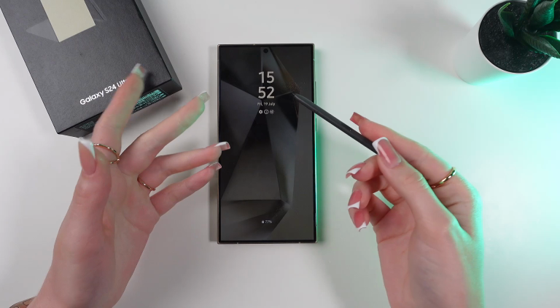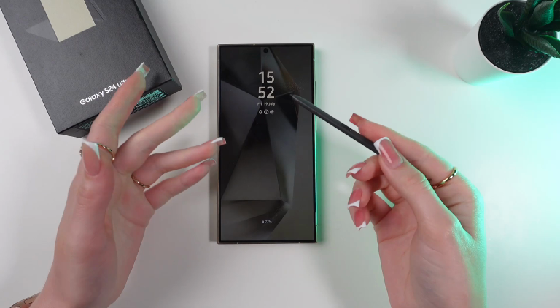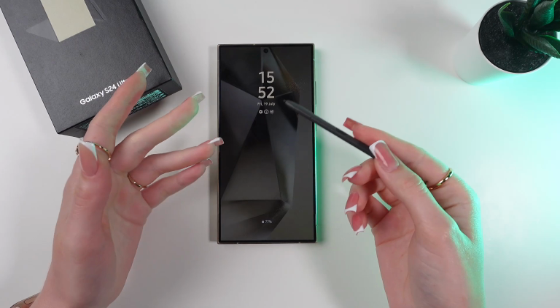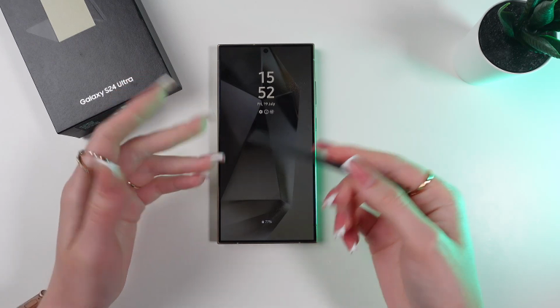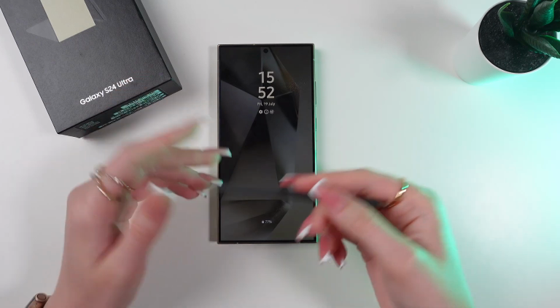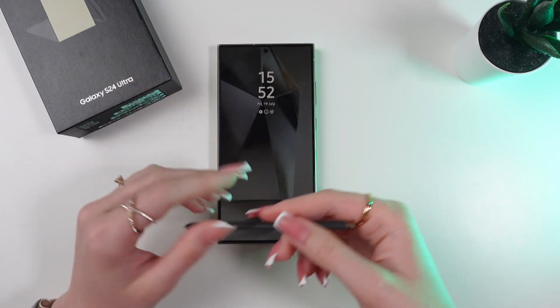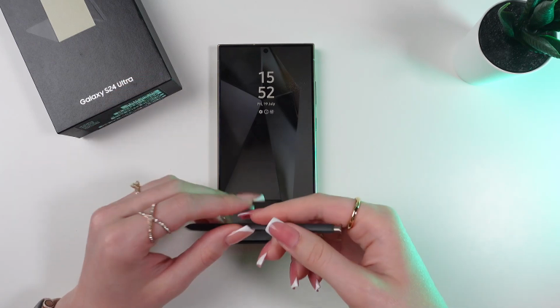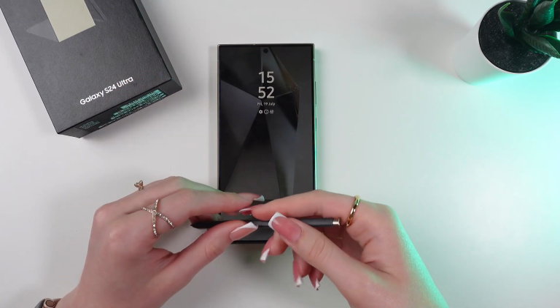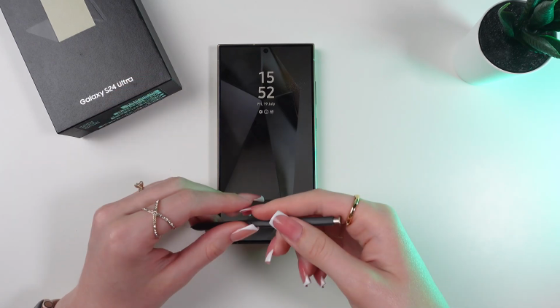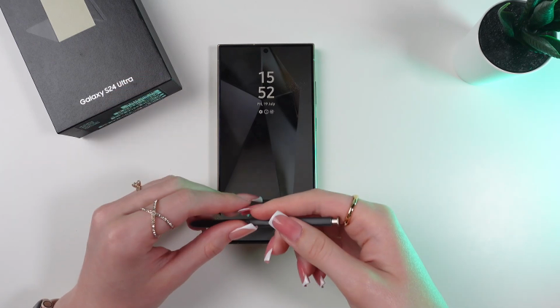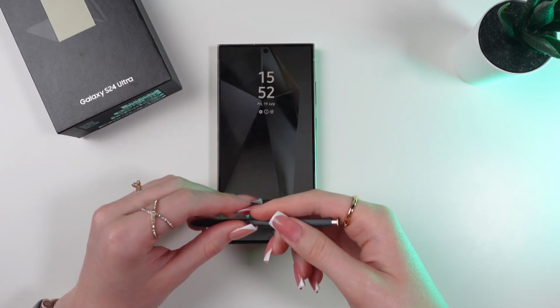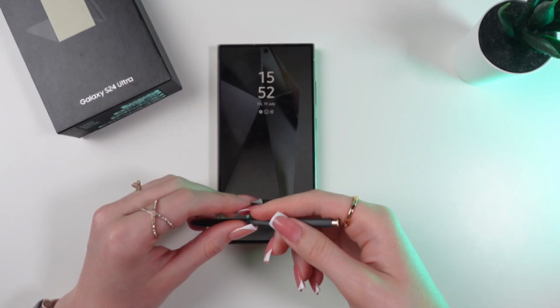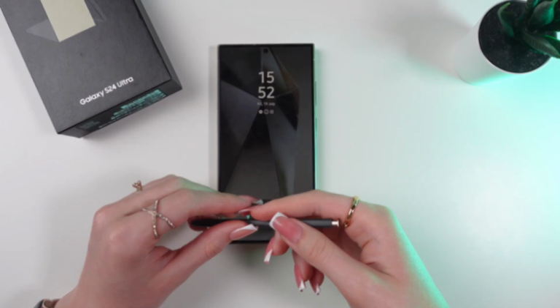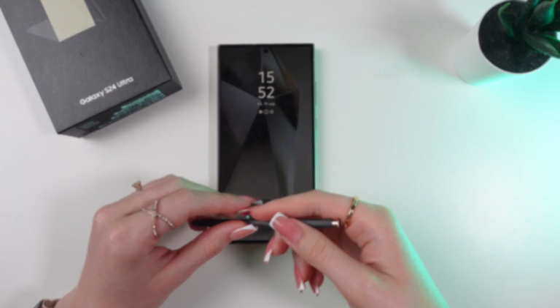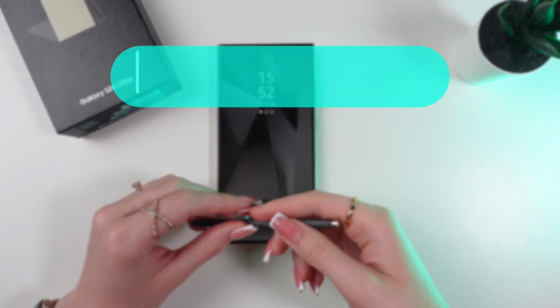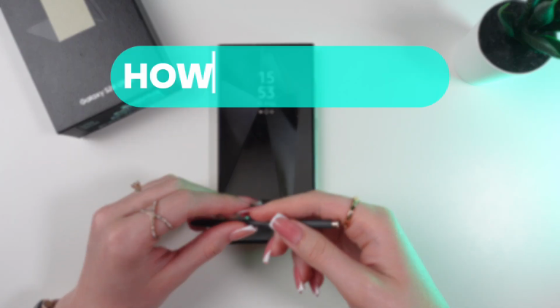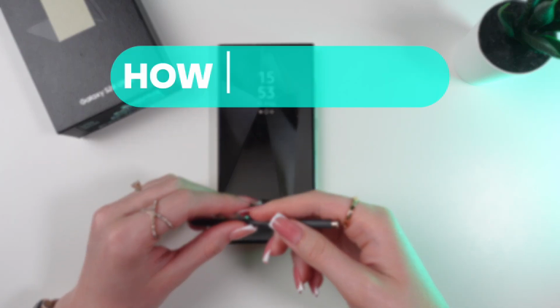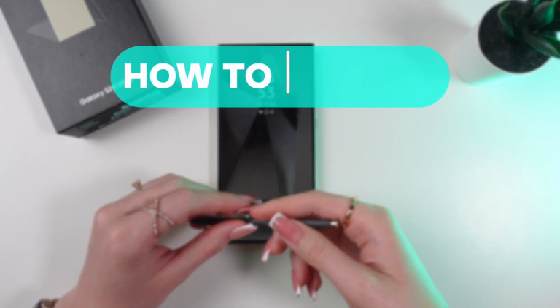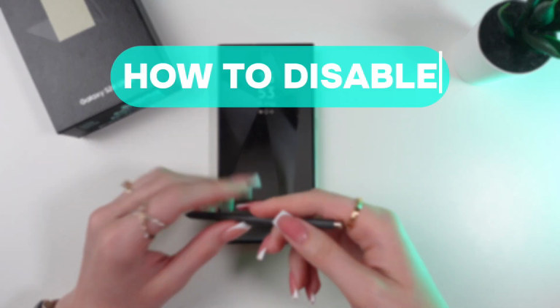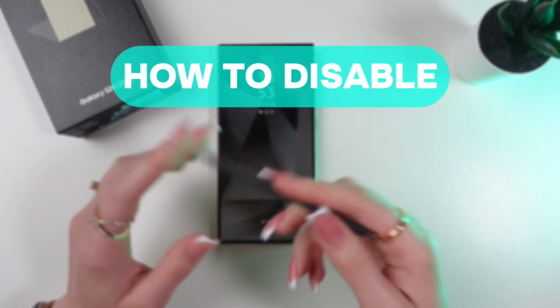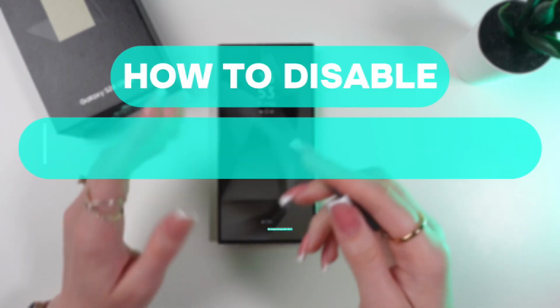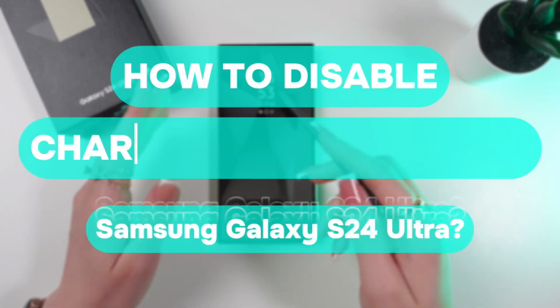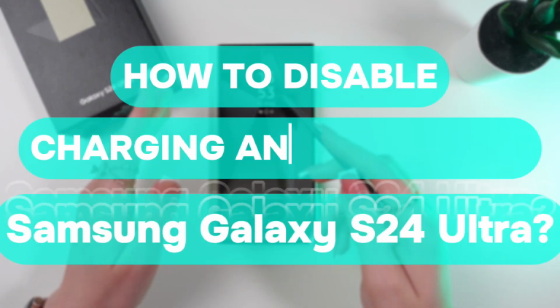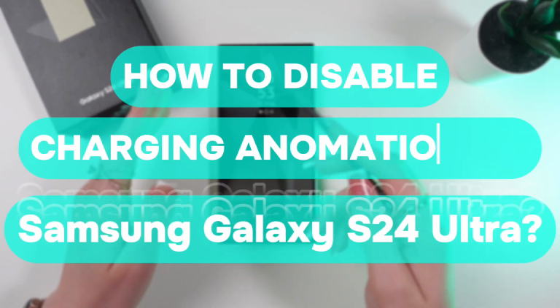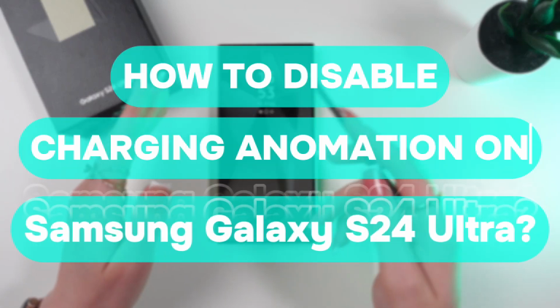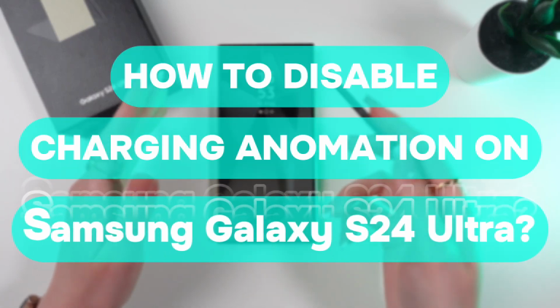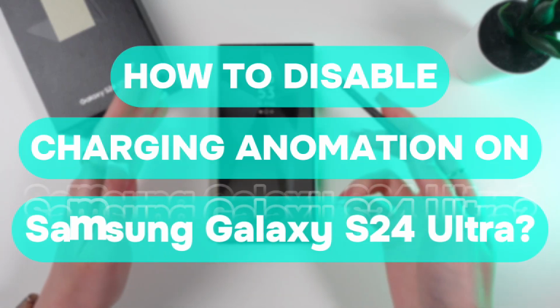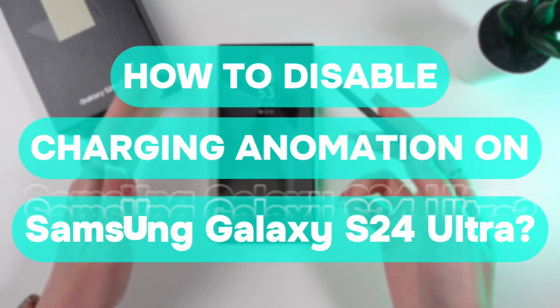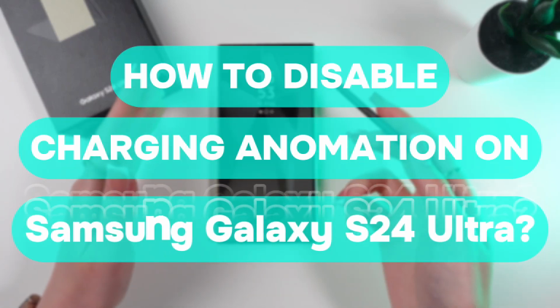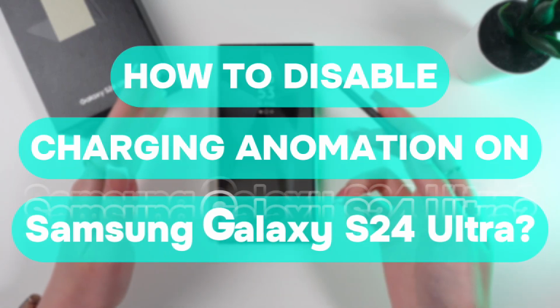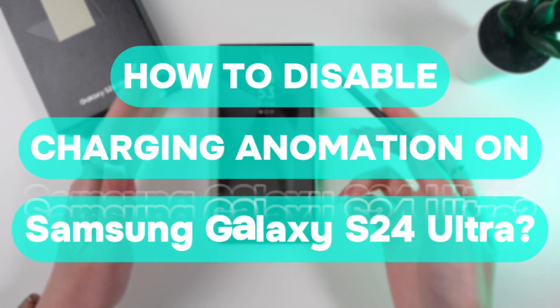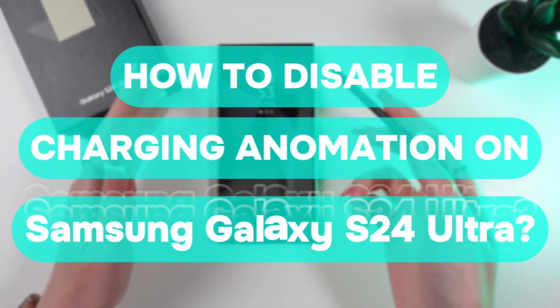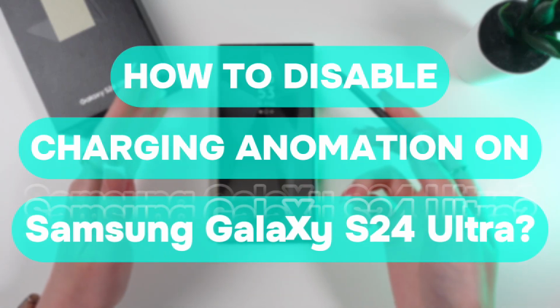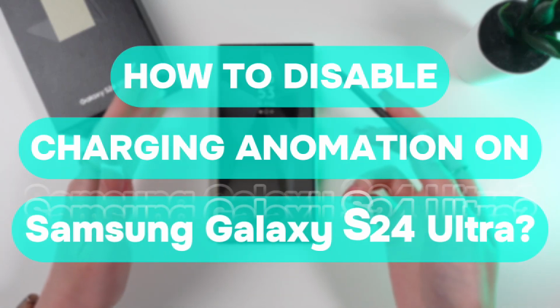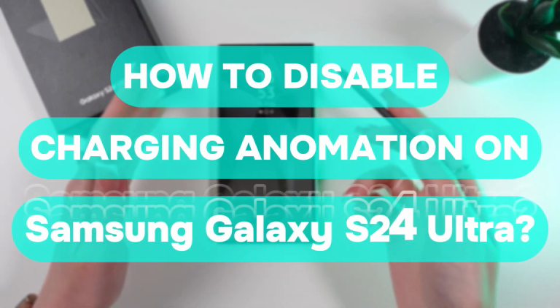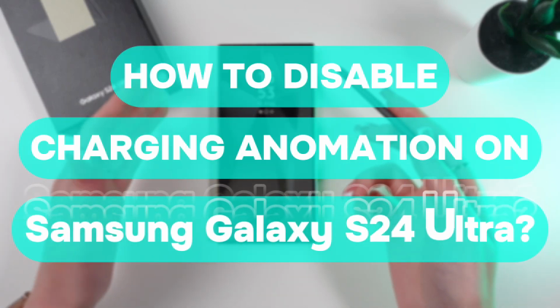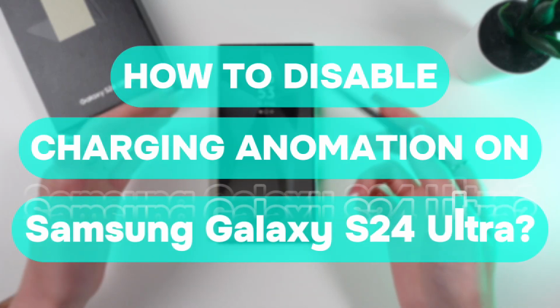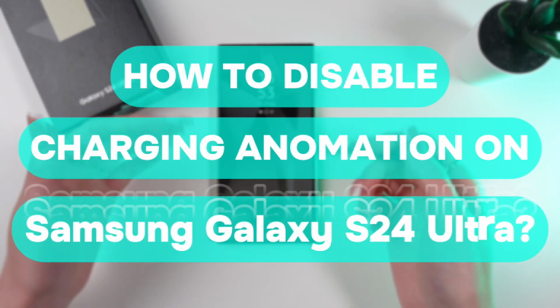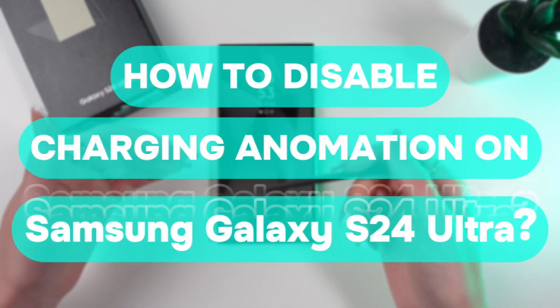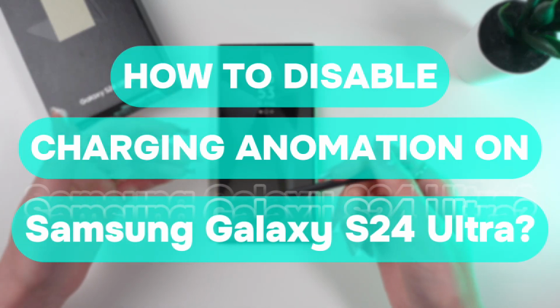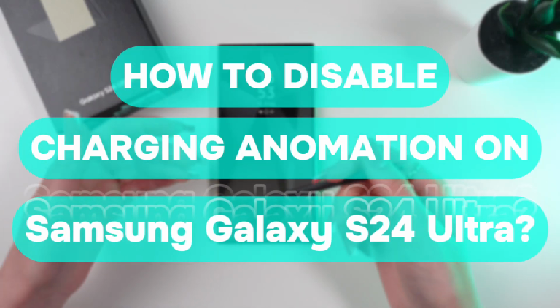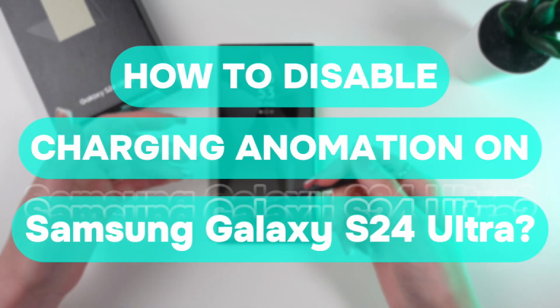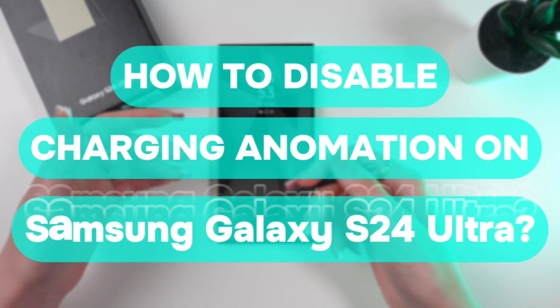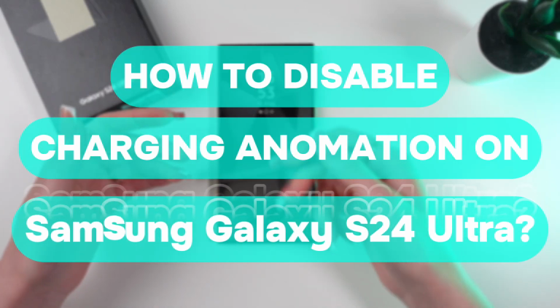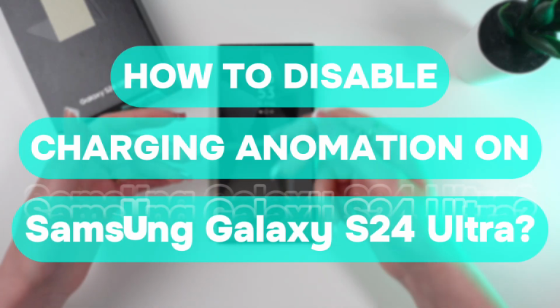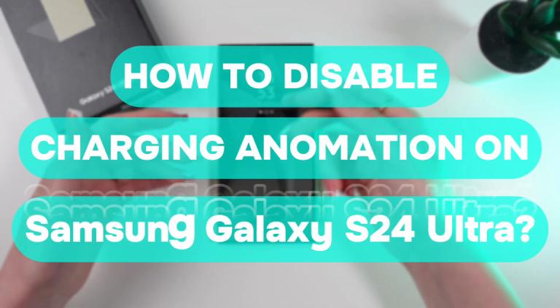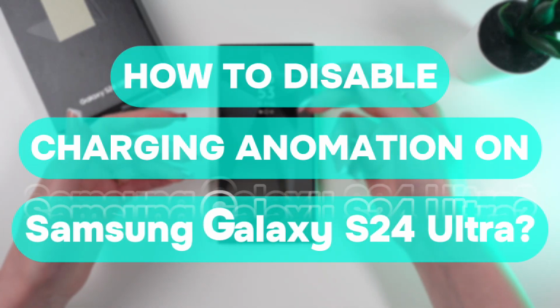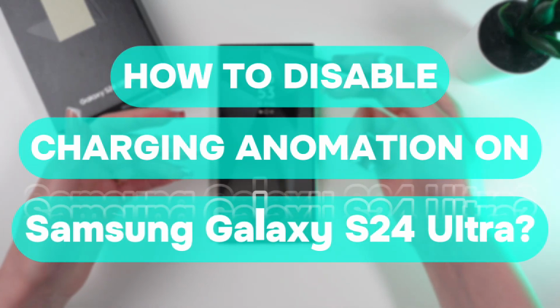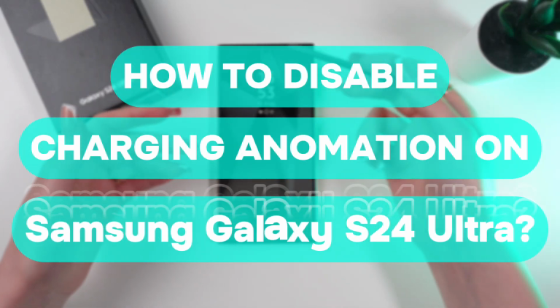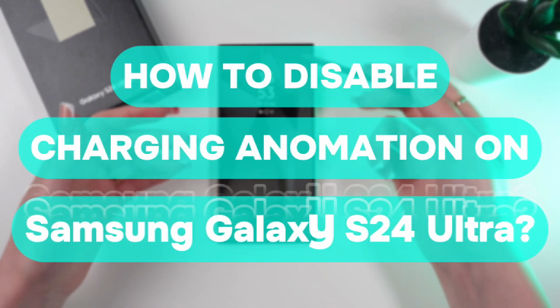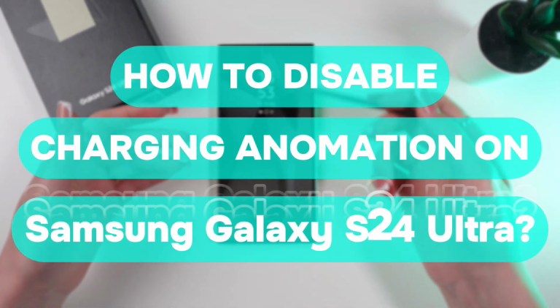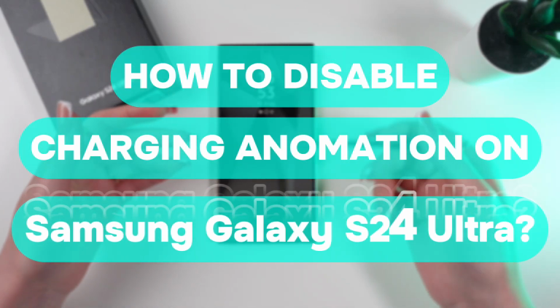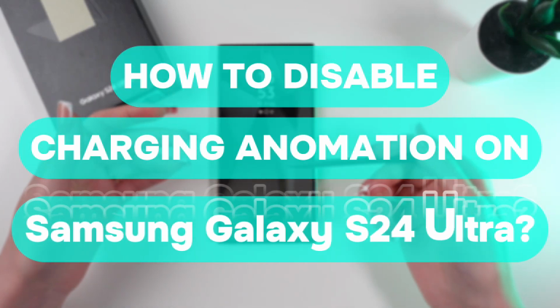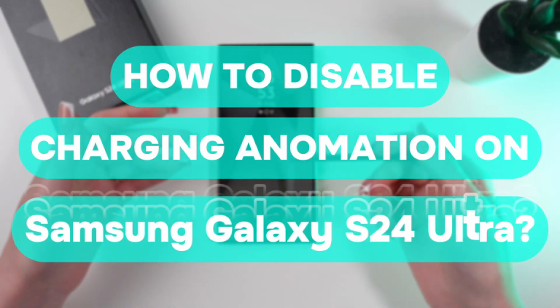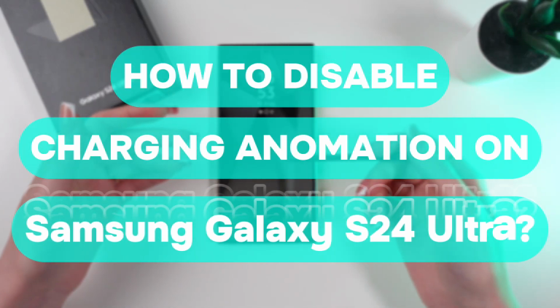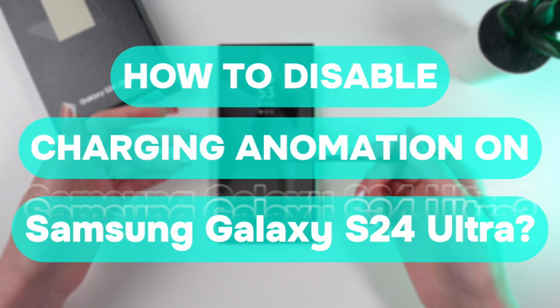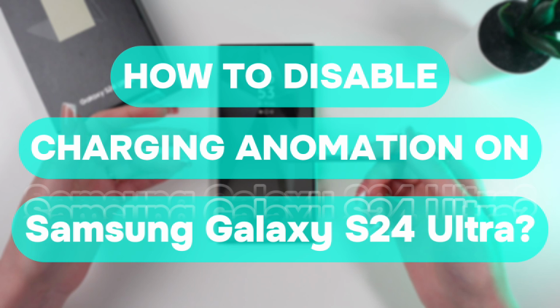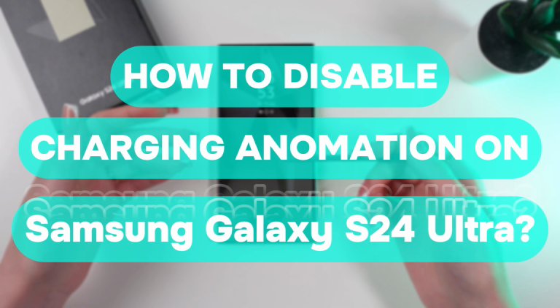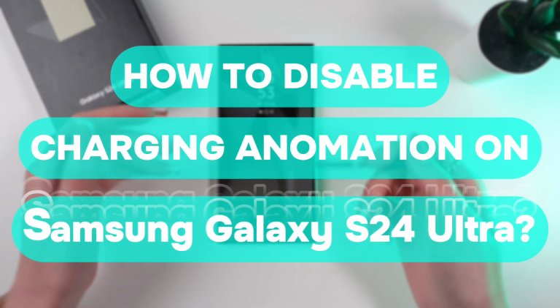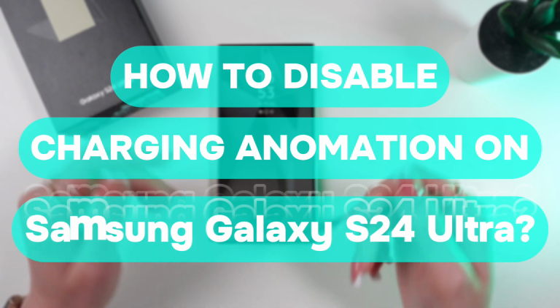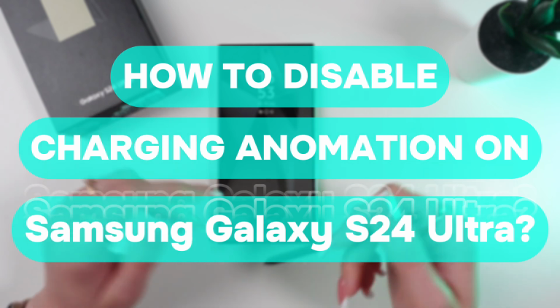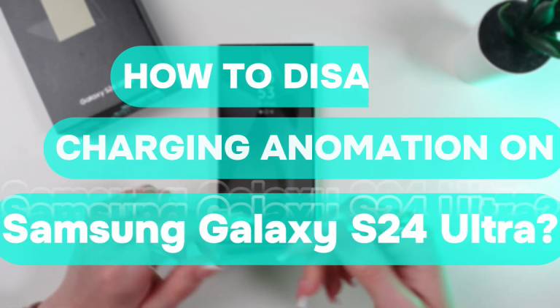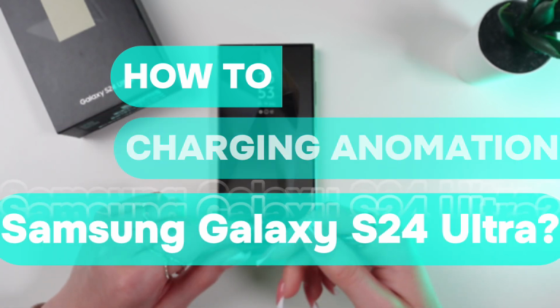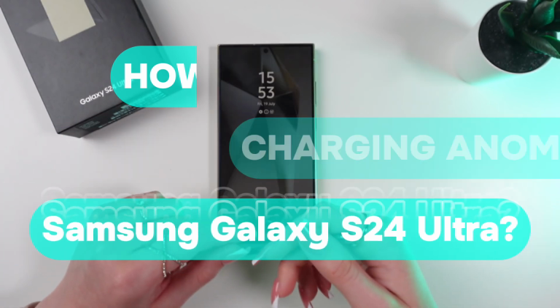Hello guys! Let me show you how to disable the charging animation on your Samsung Galaxy S24 Ultra.